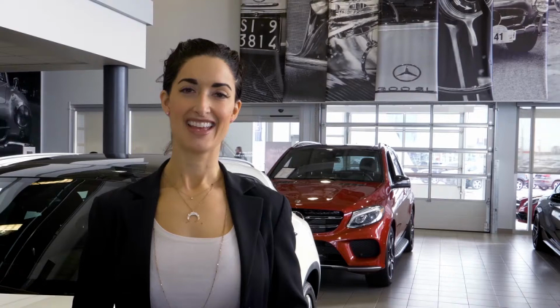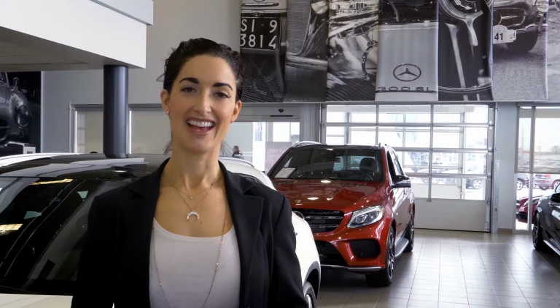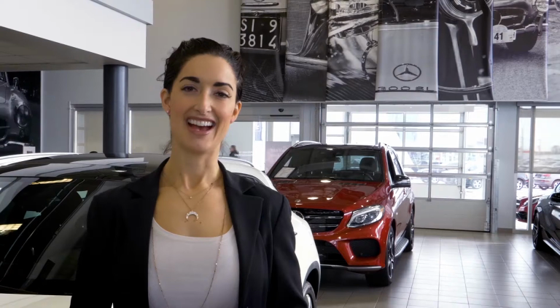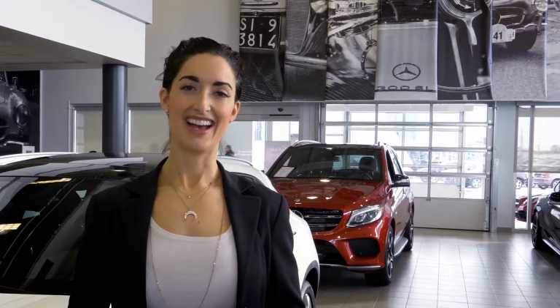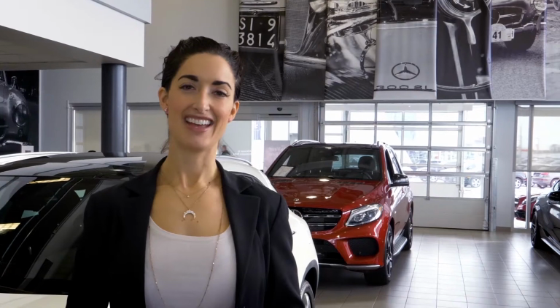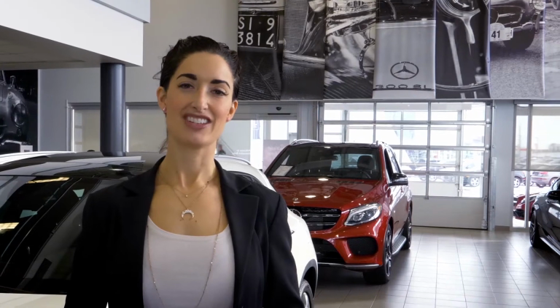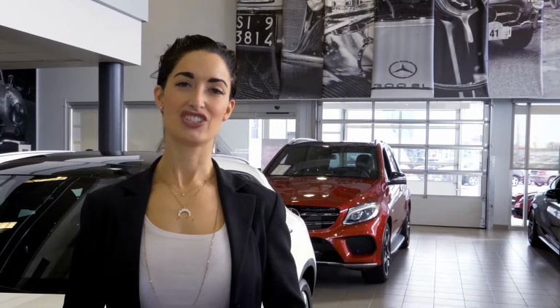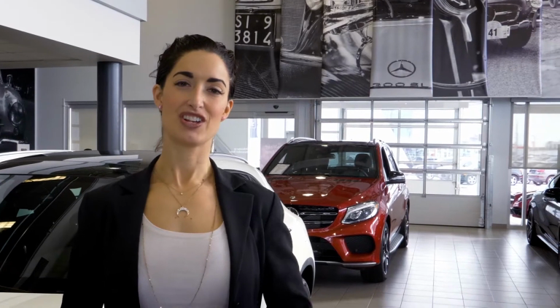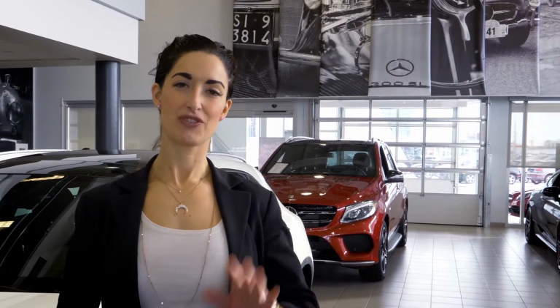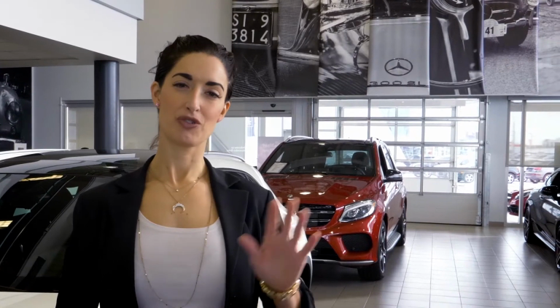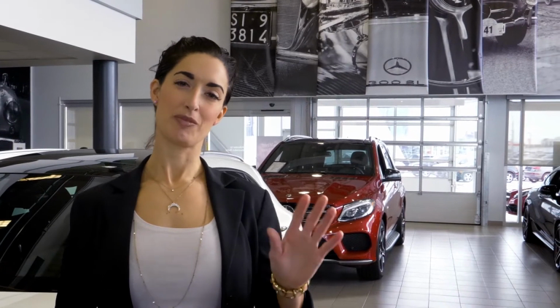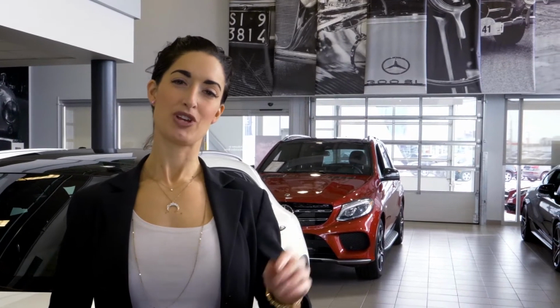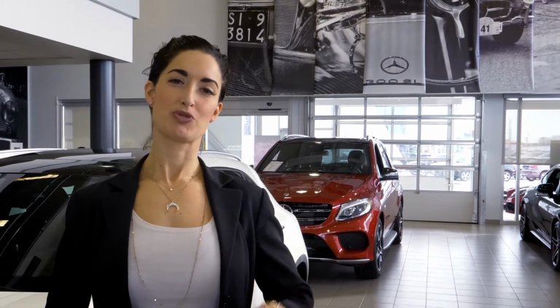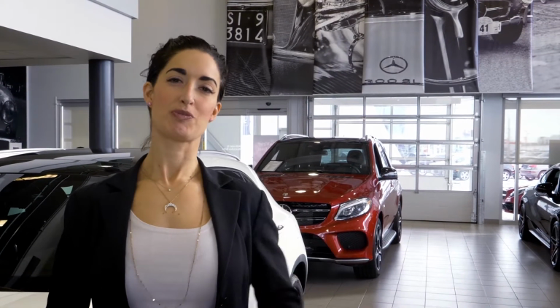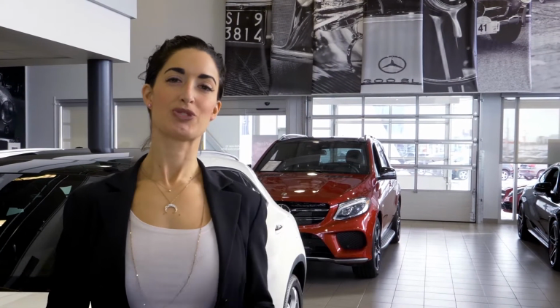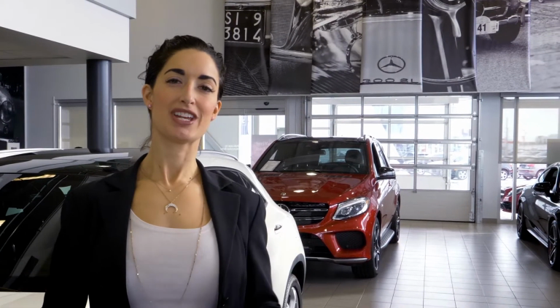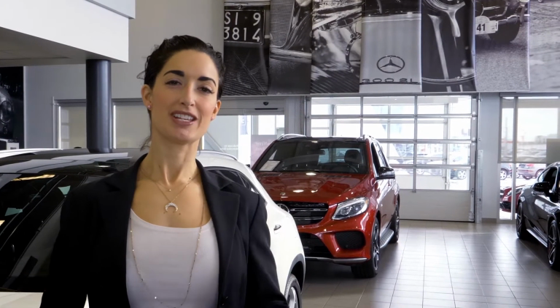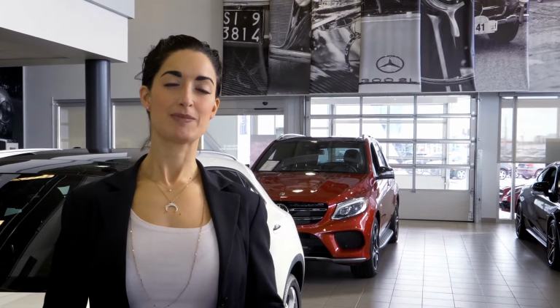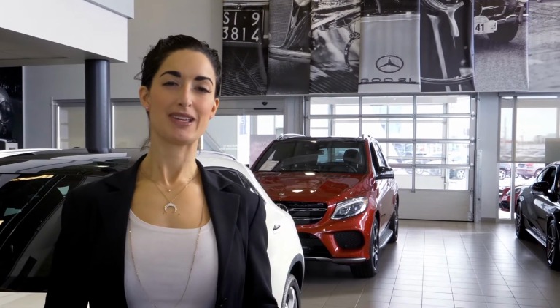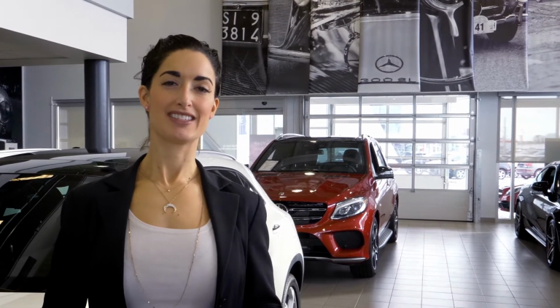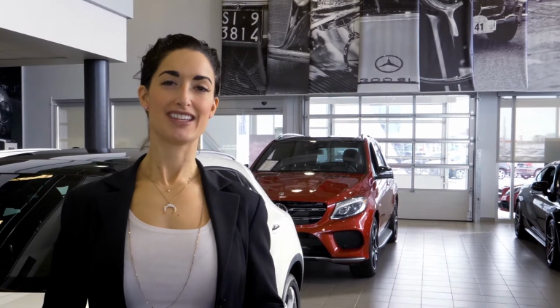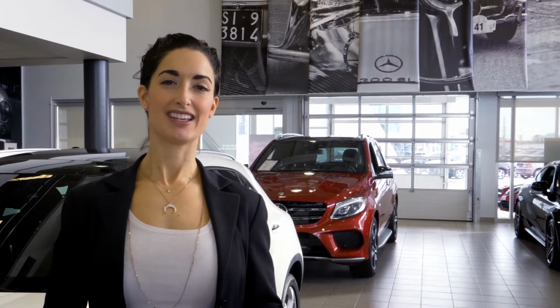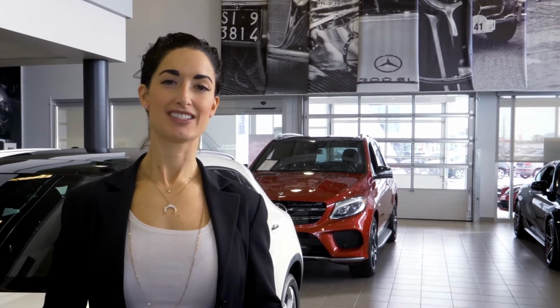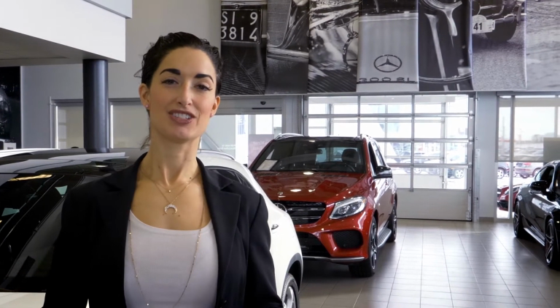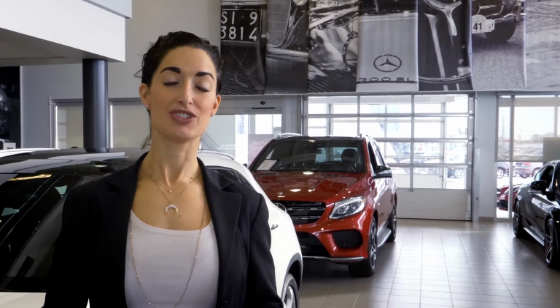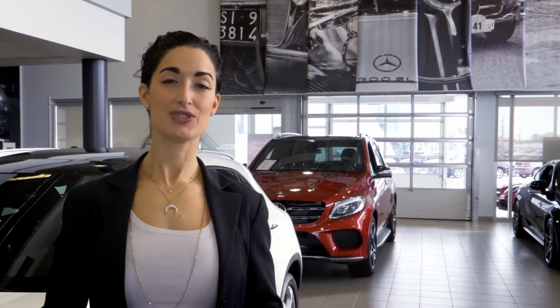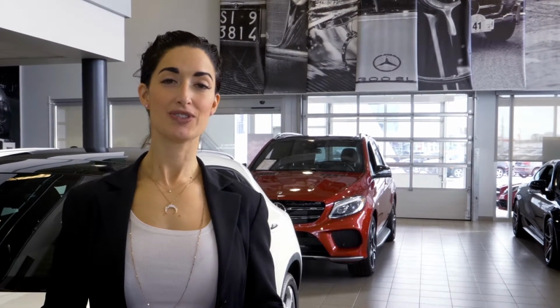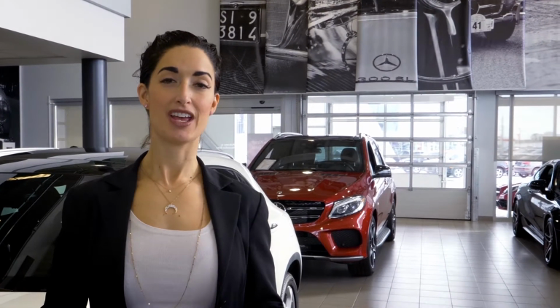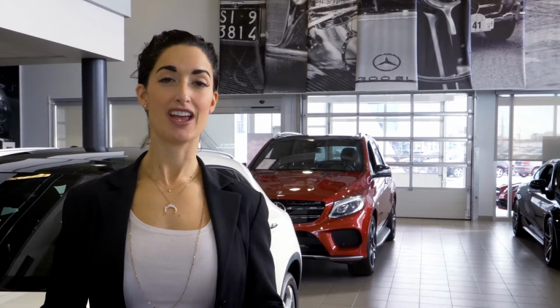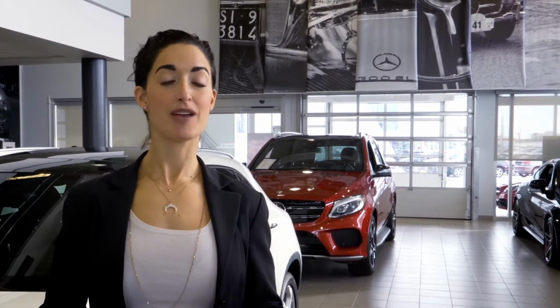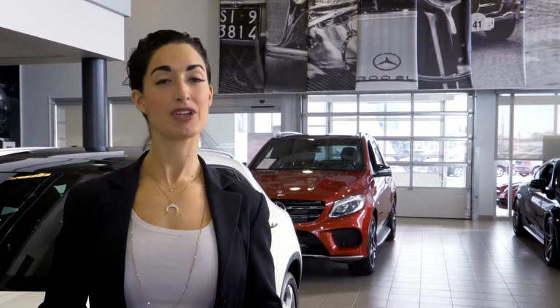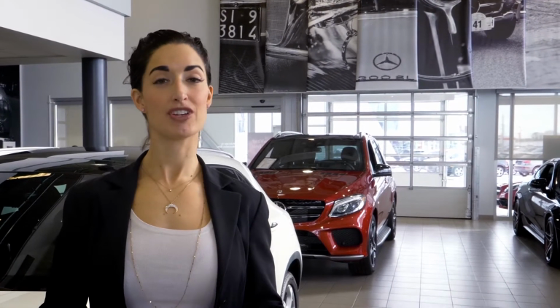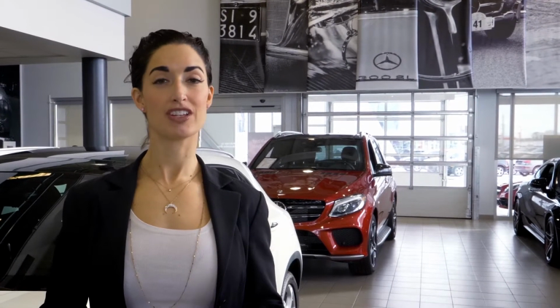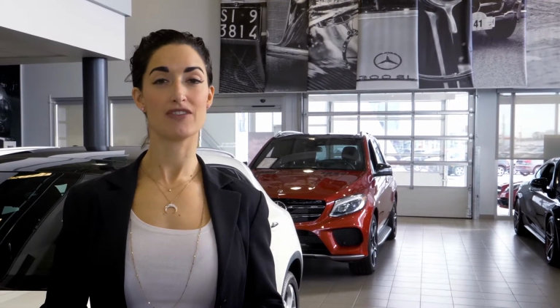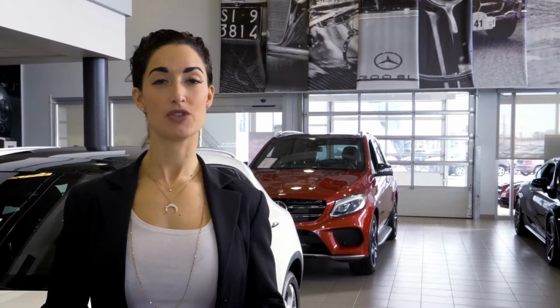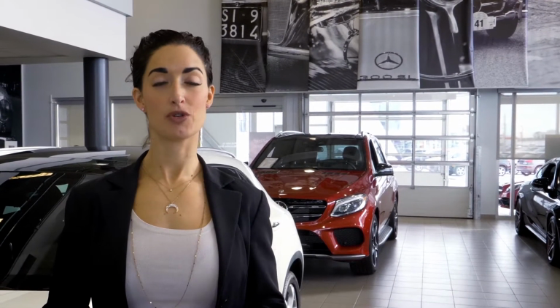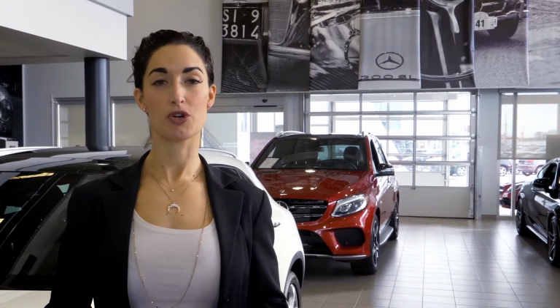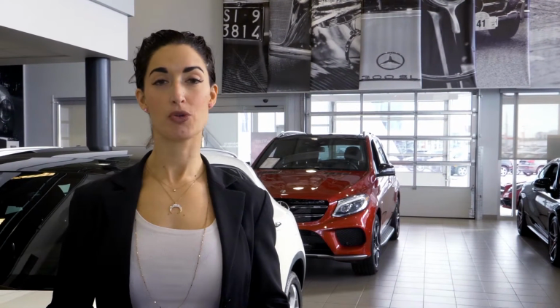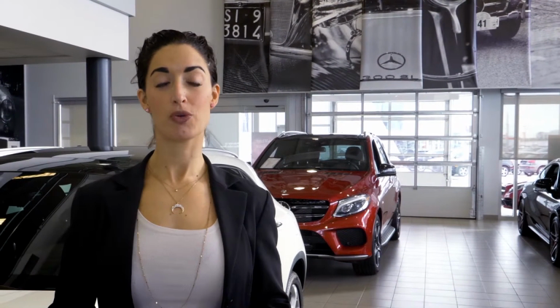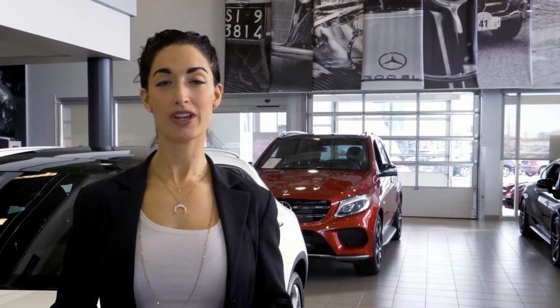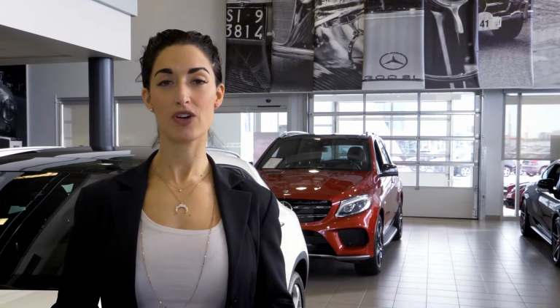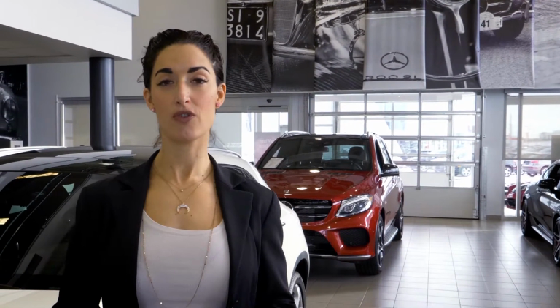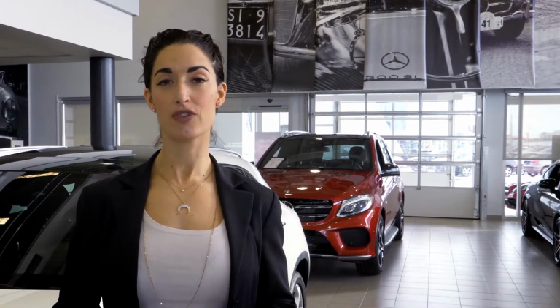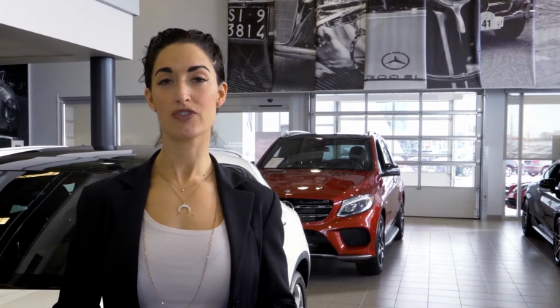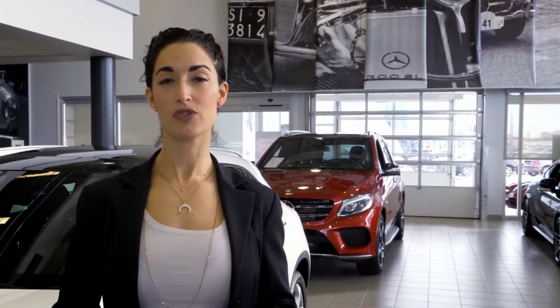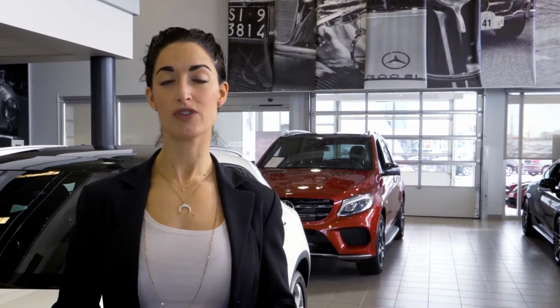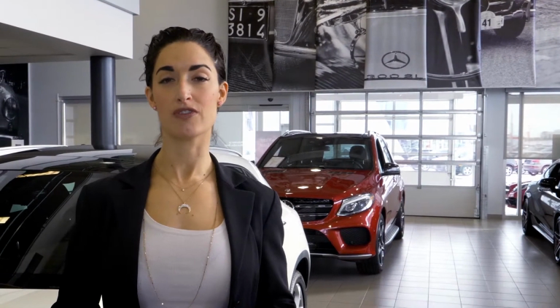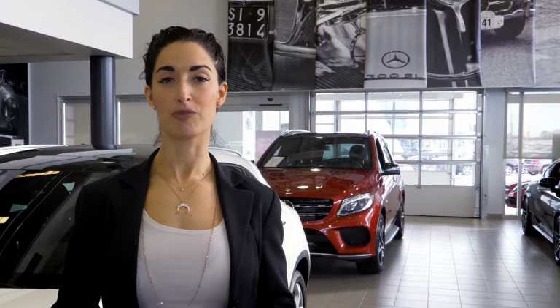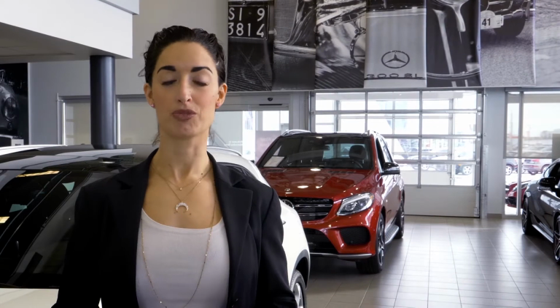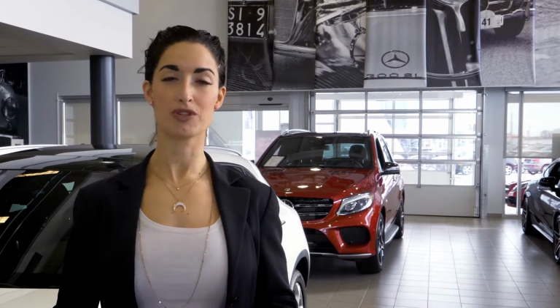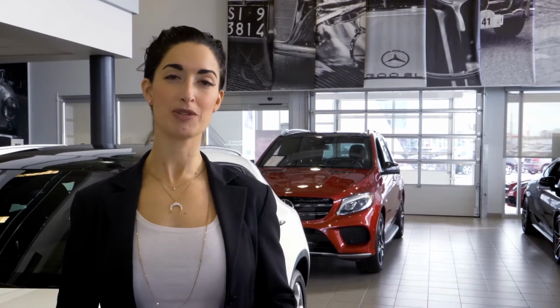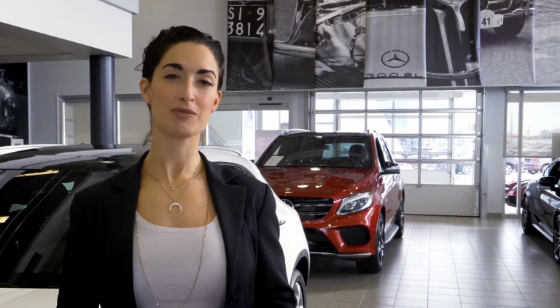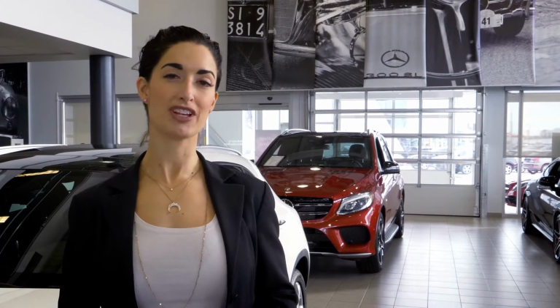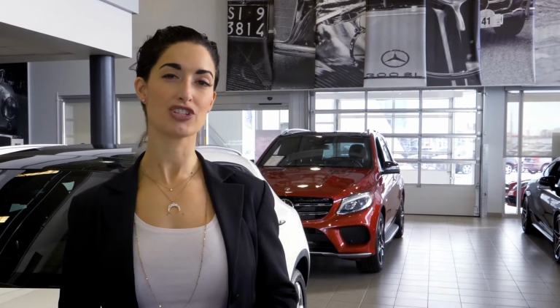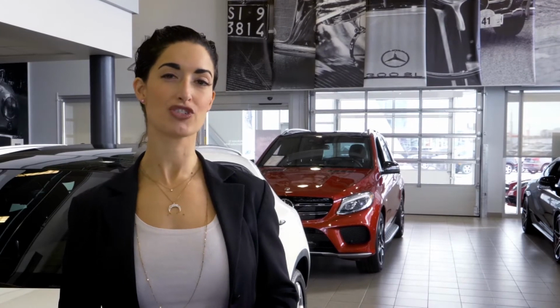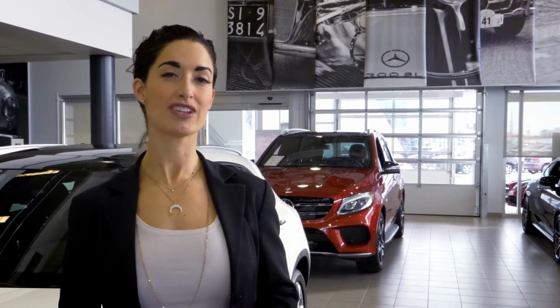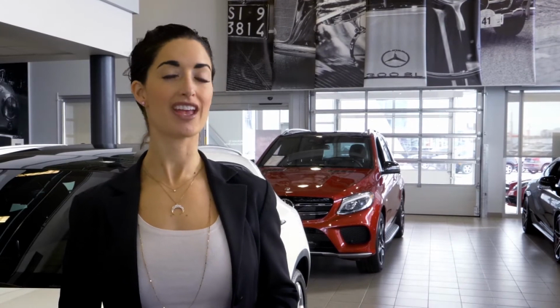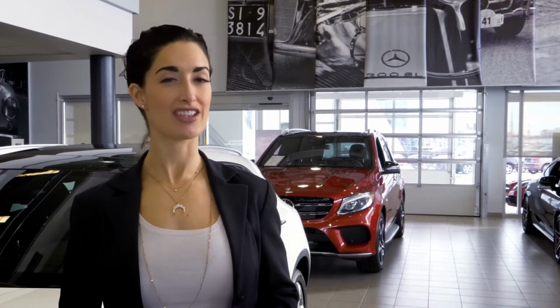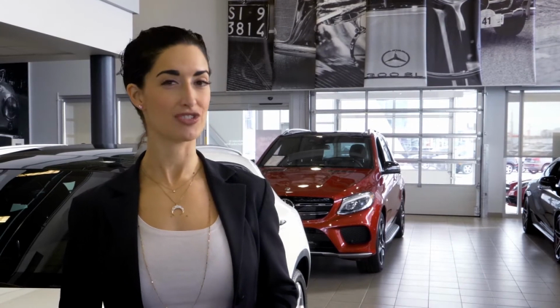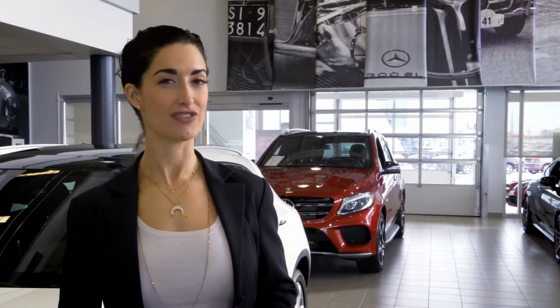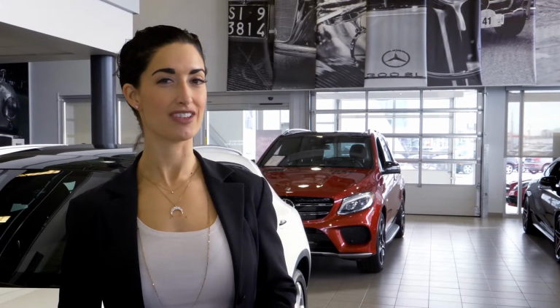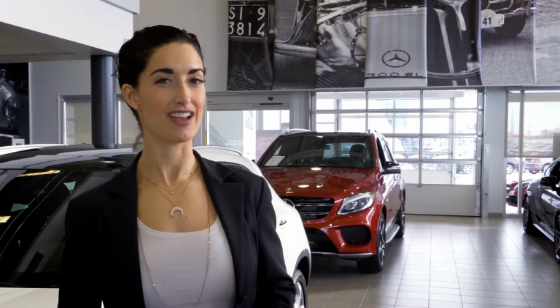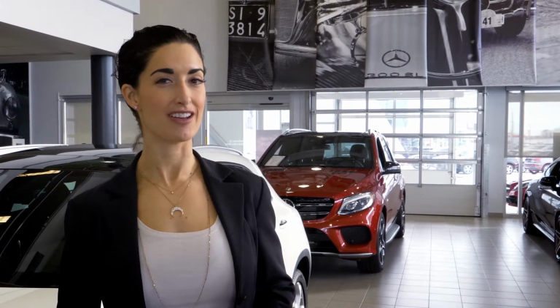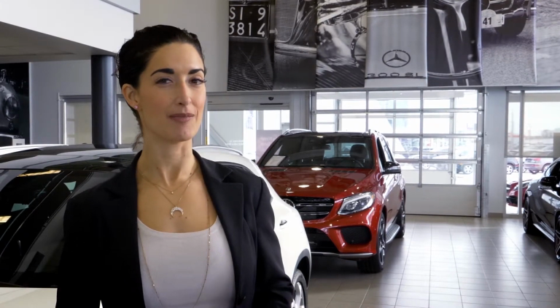Hi, it's Jennifer Roberge with Mercedes-Benz Saskatoon and I'm here to give you a quick overview of our premium luxury SUV lineup.